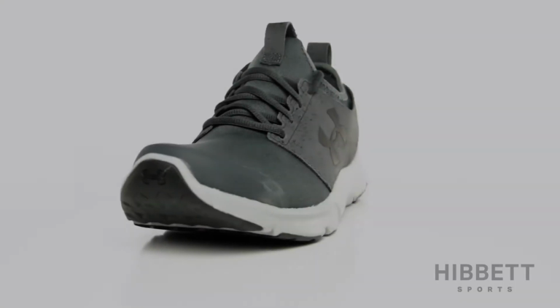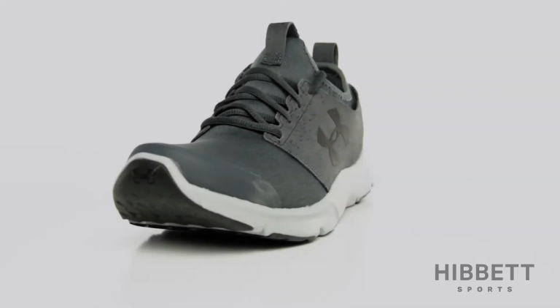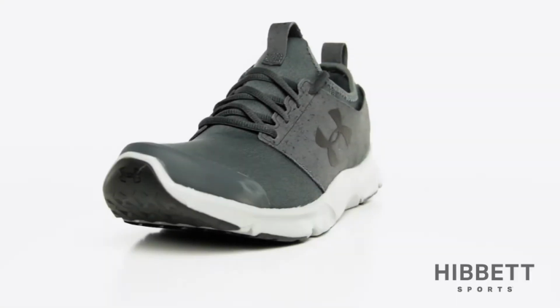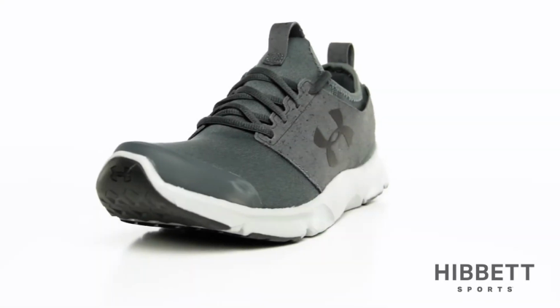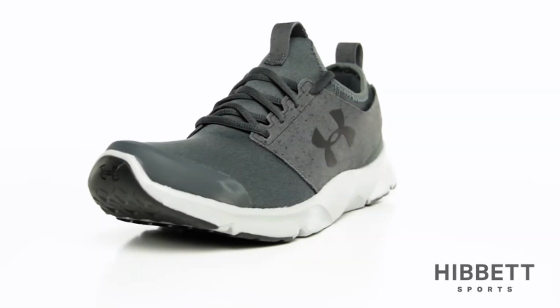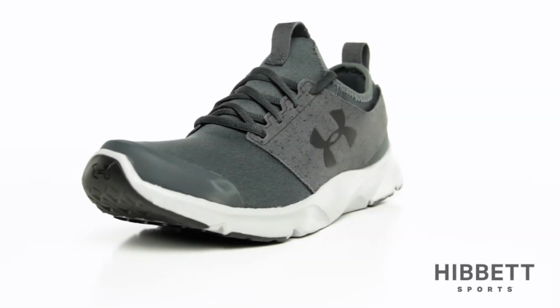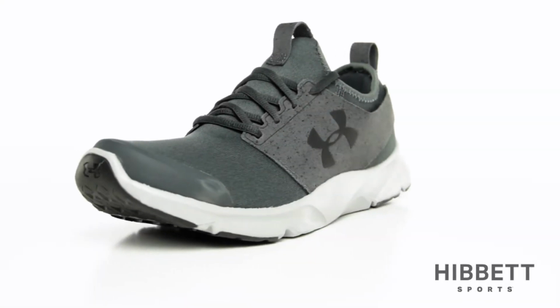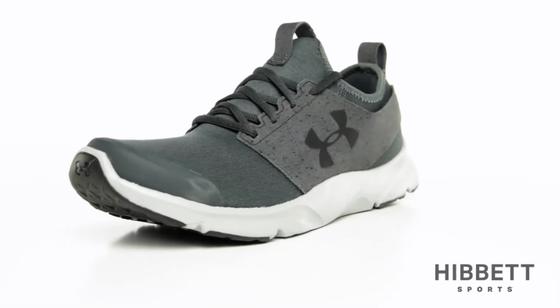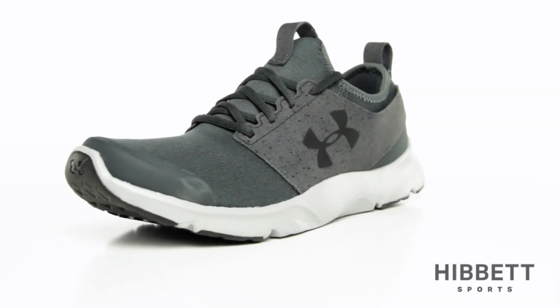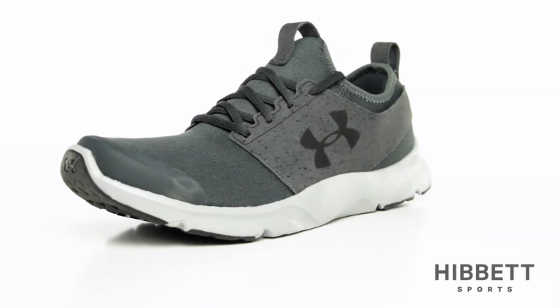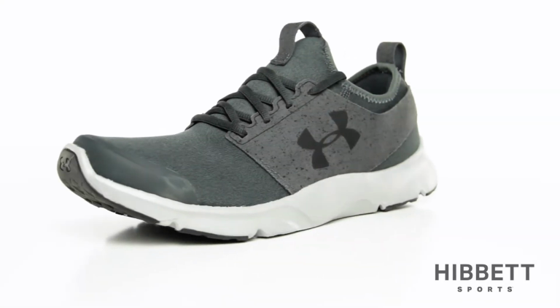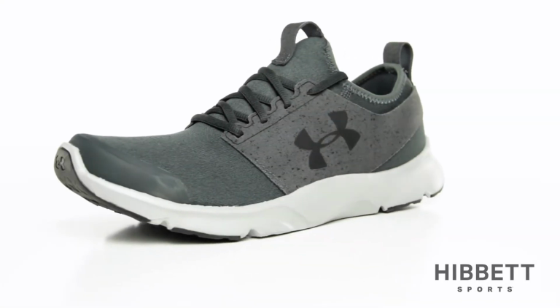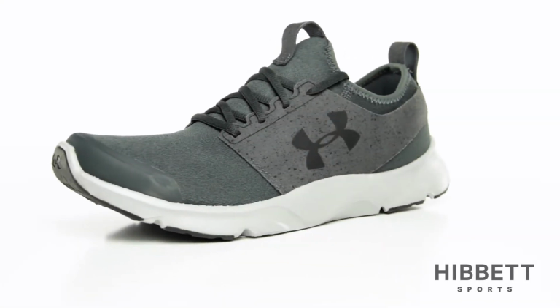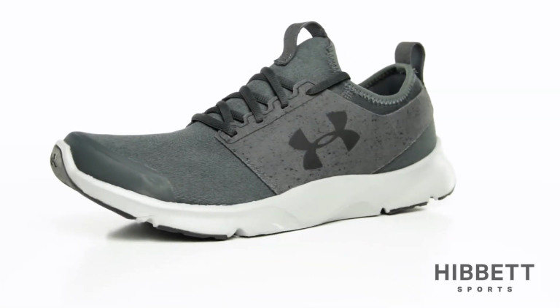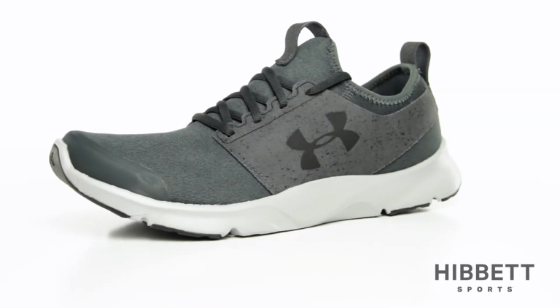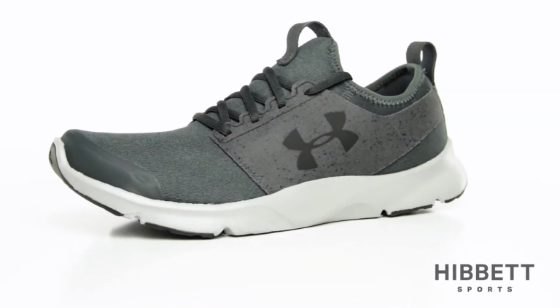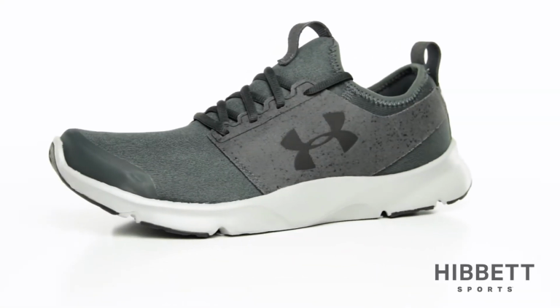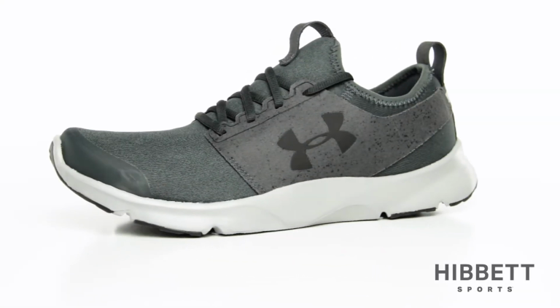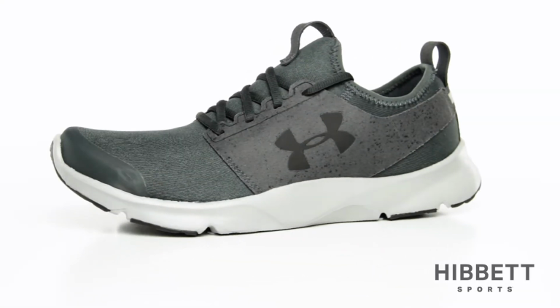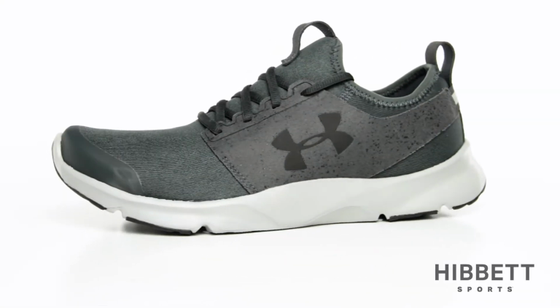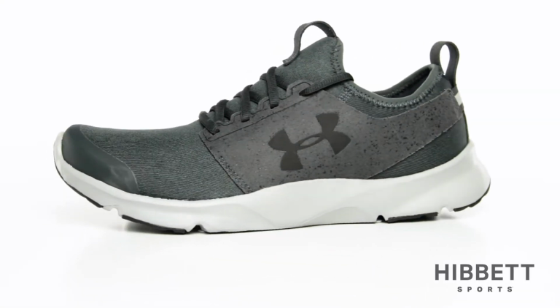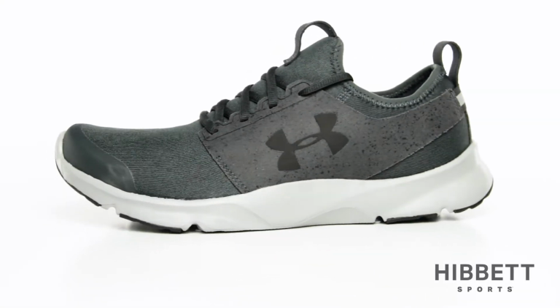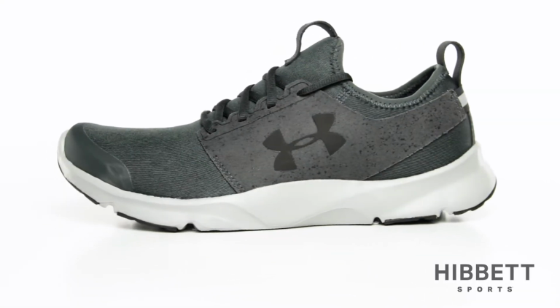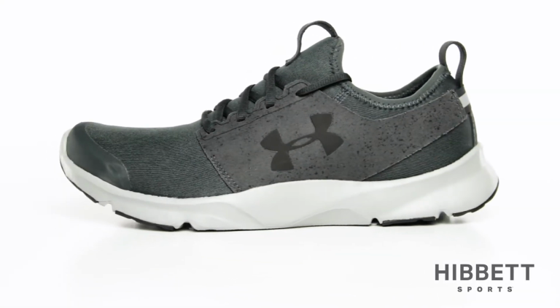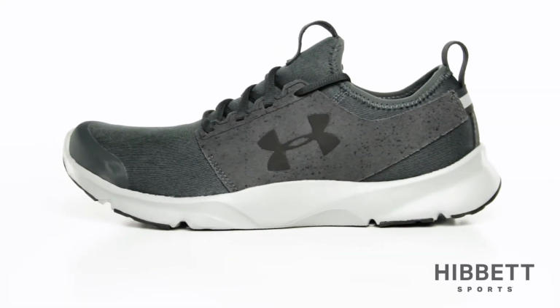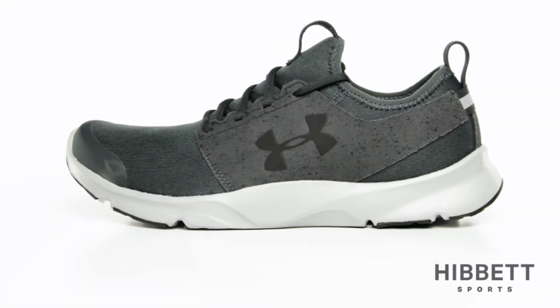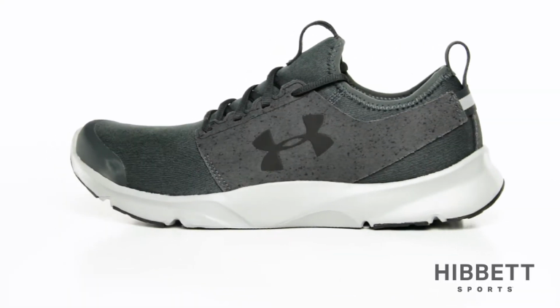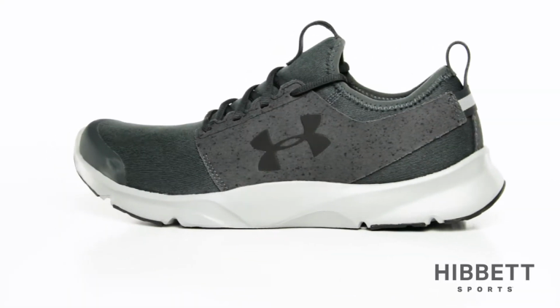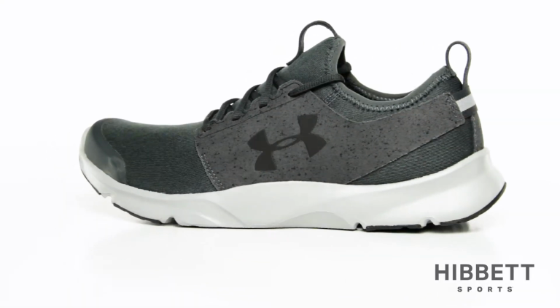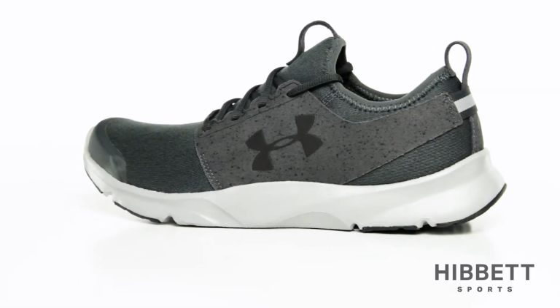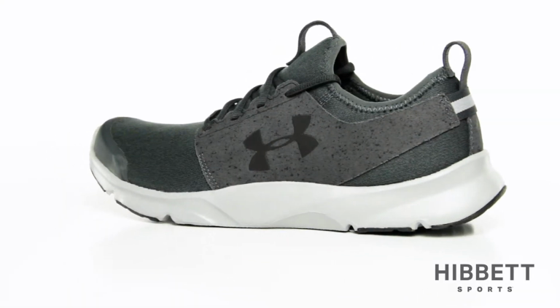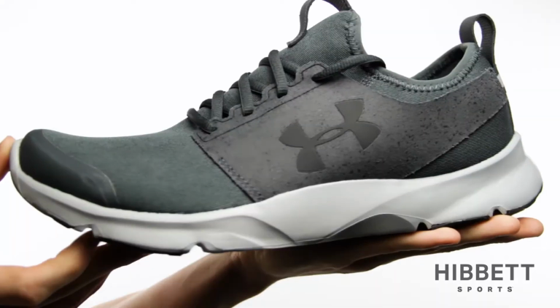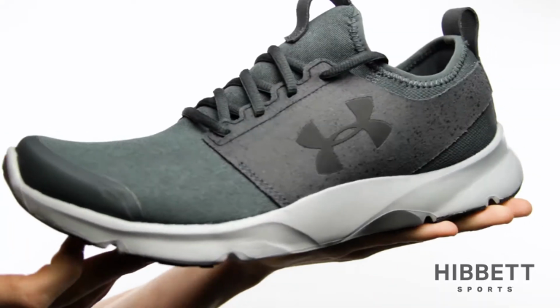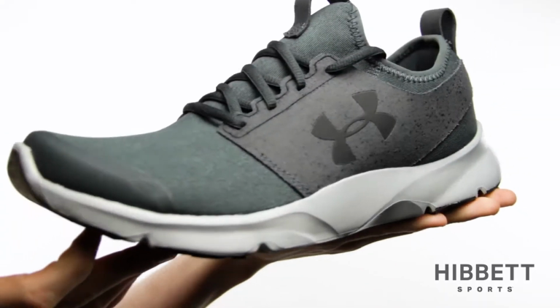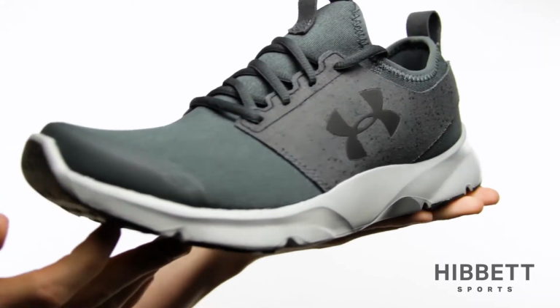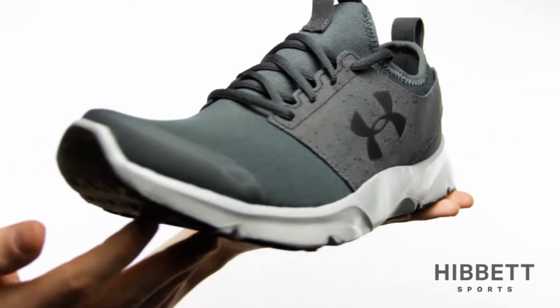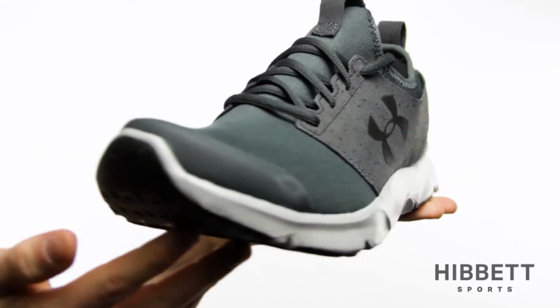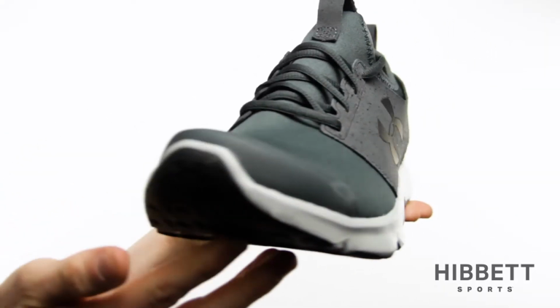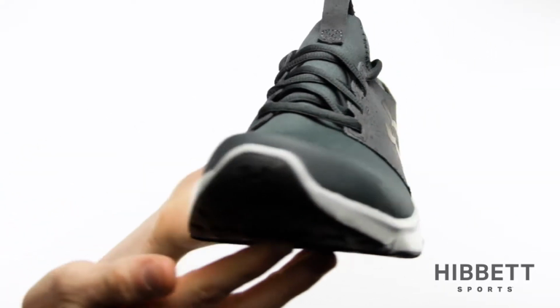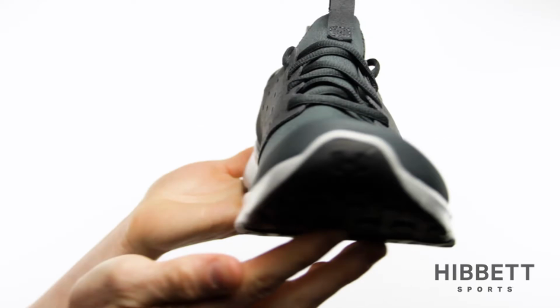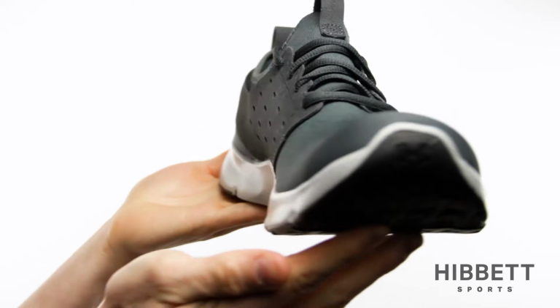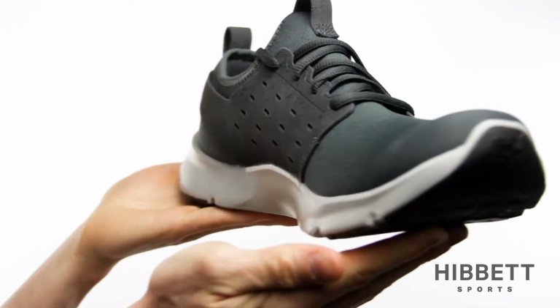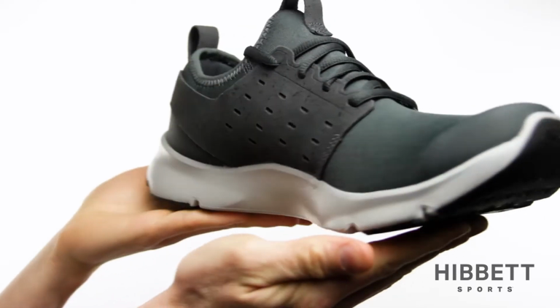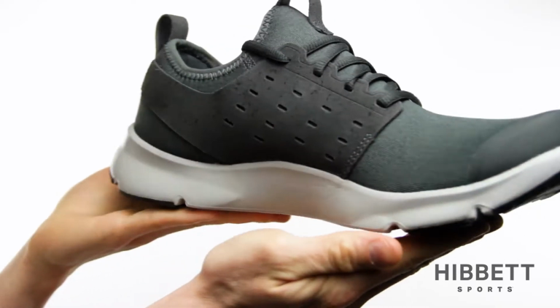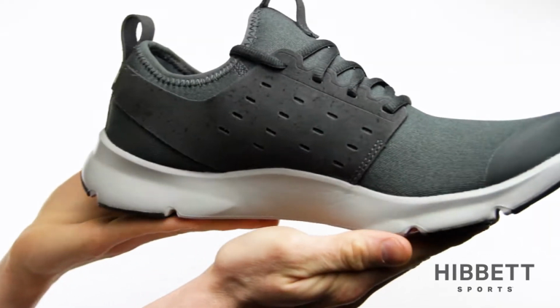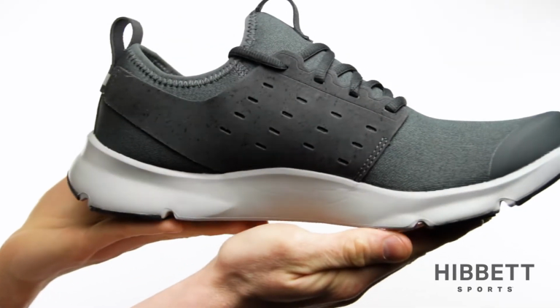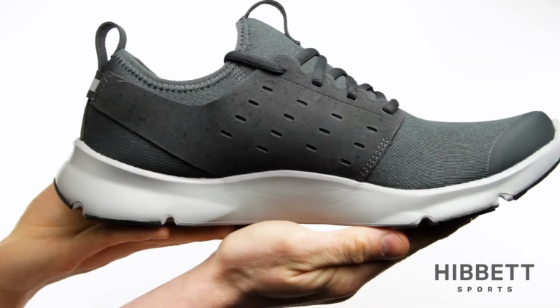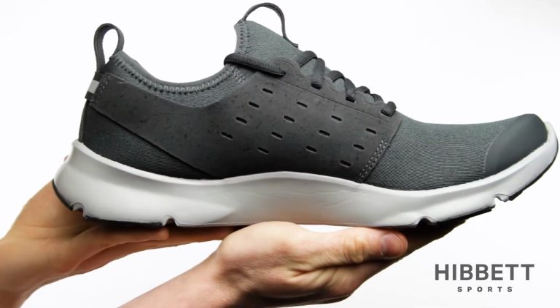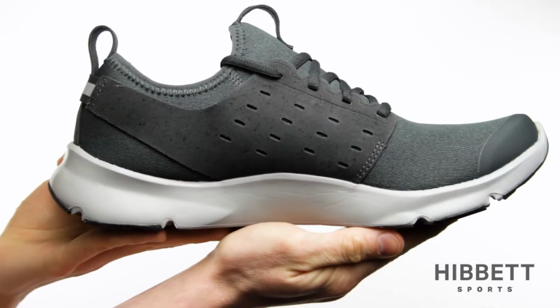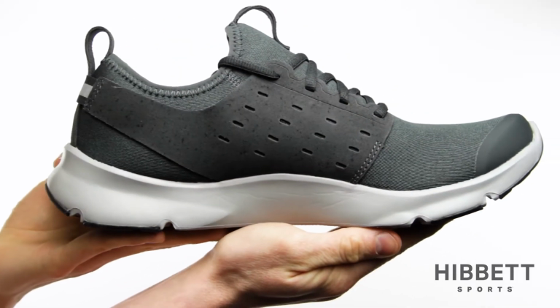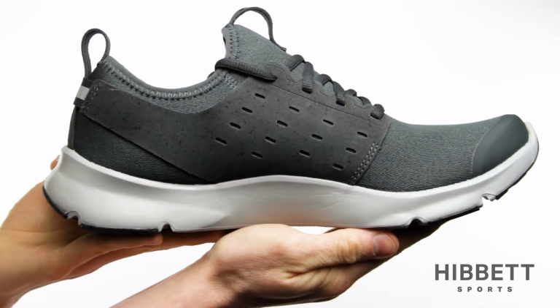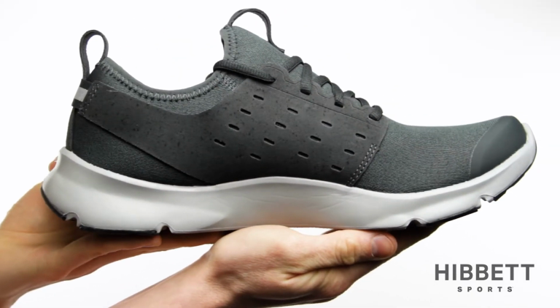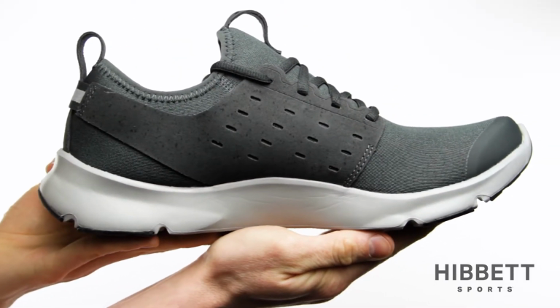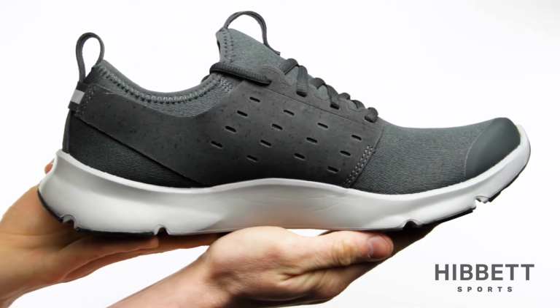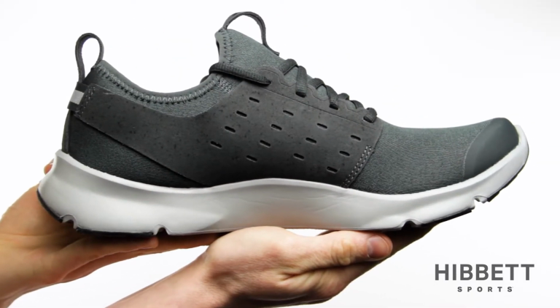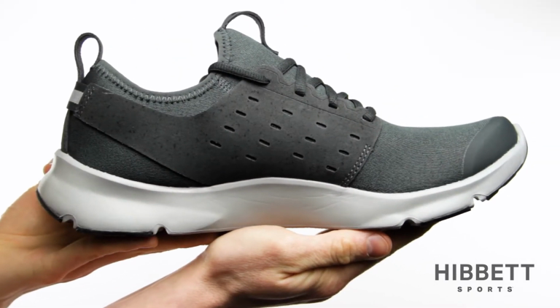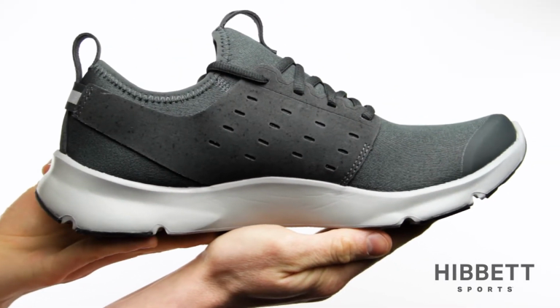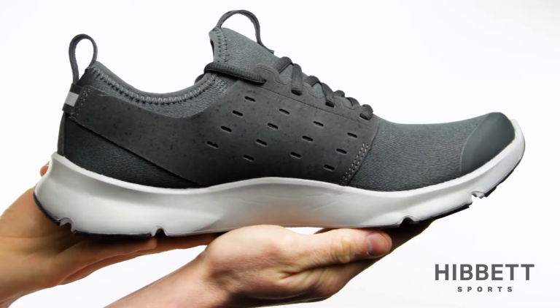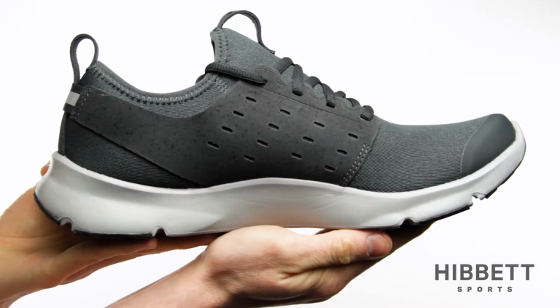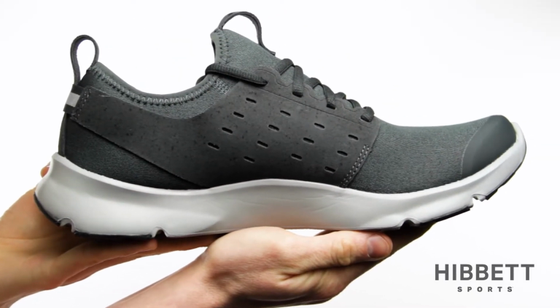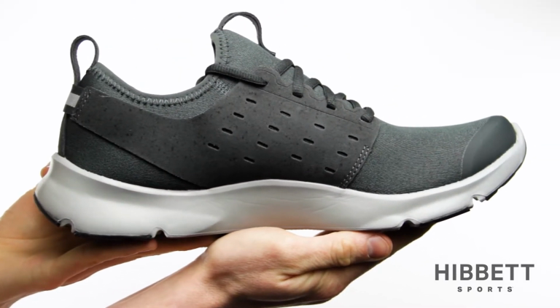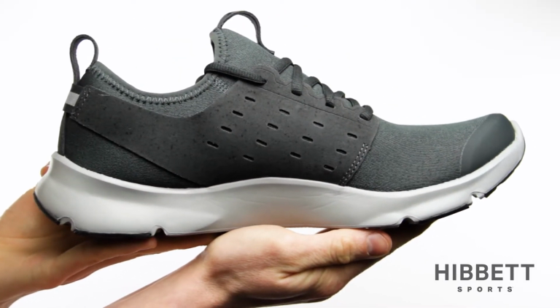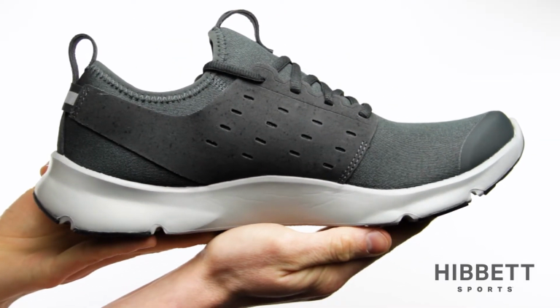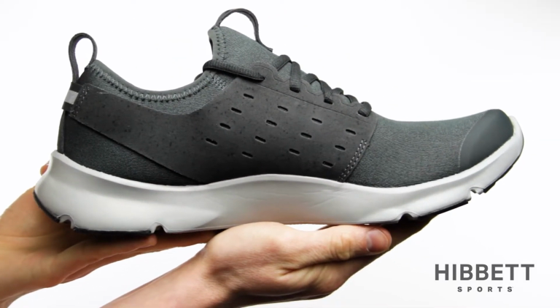This is the Men's Drift Run from Under Armour. The Drift Run is a great shoe because of the added durability found throughout.